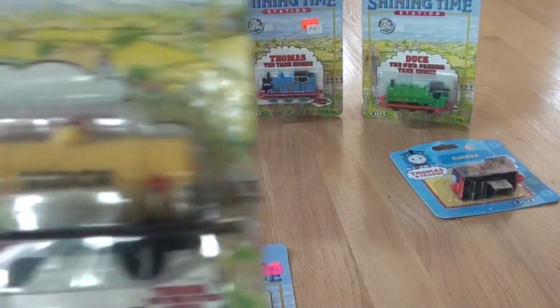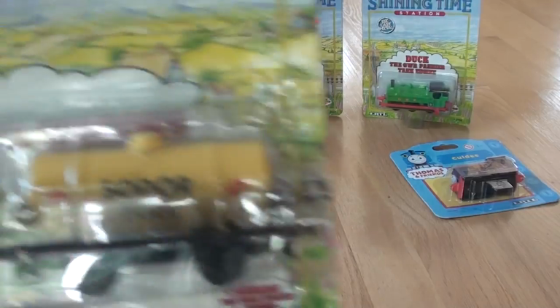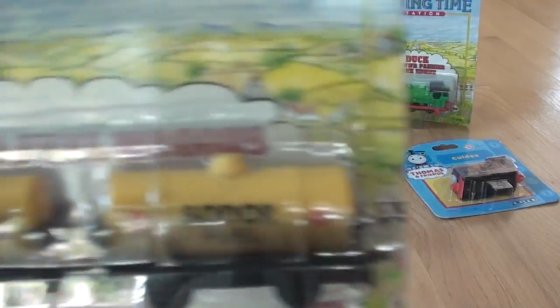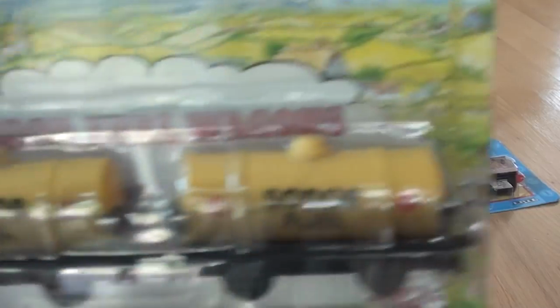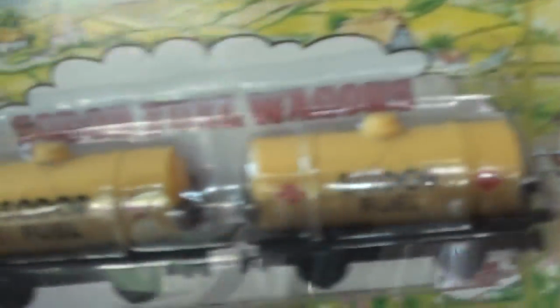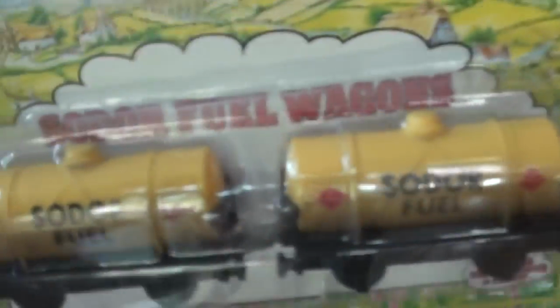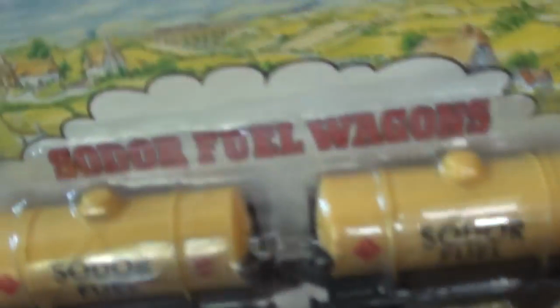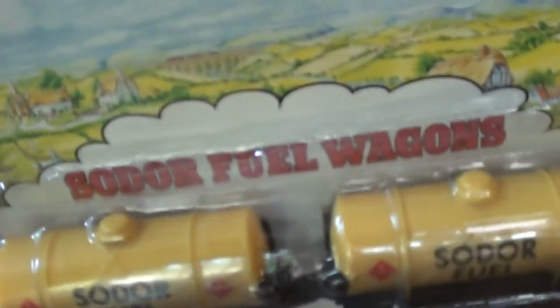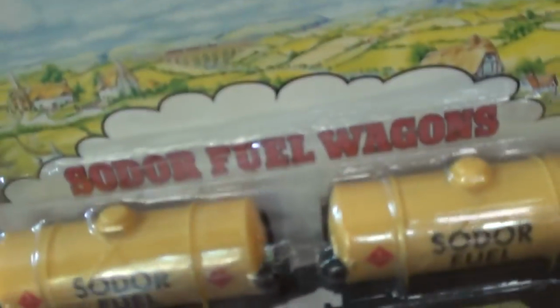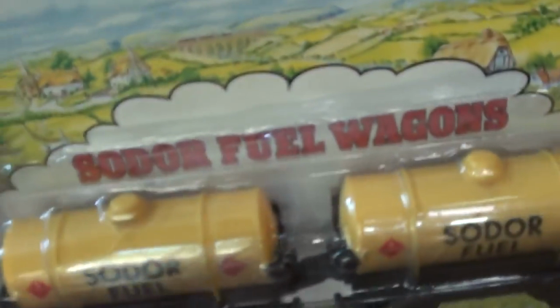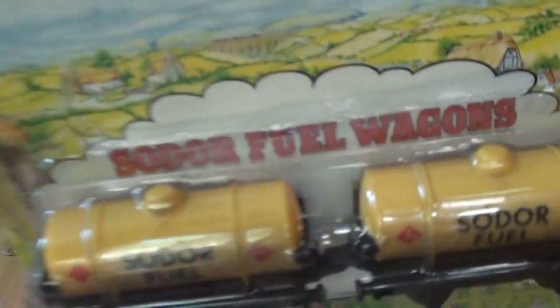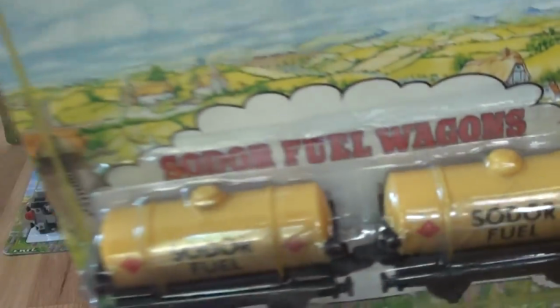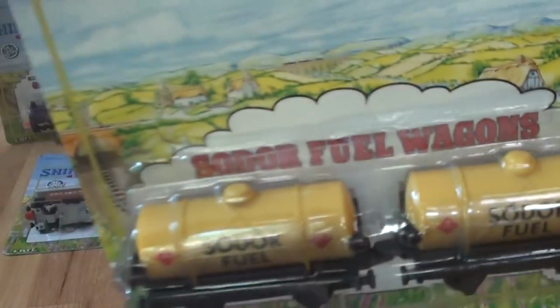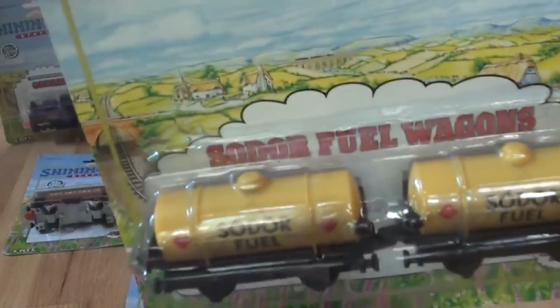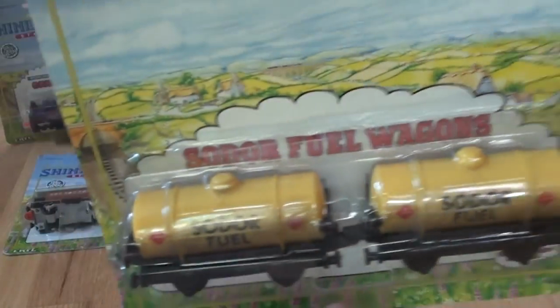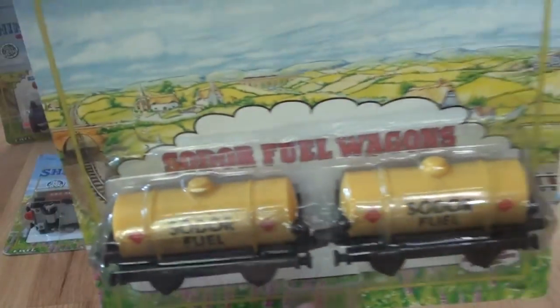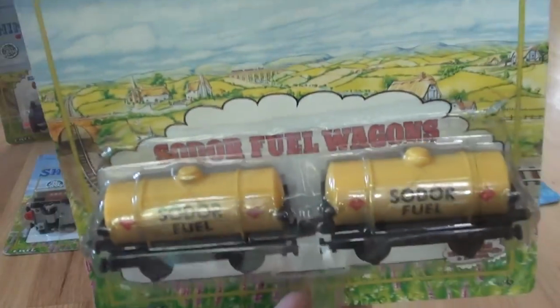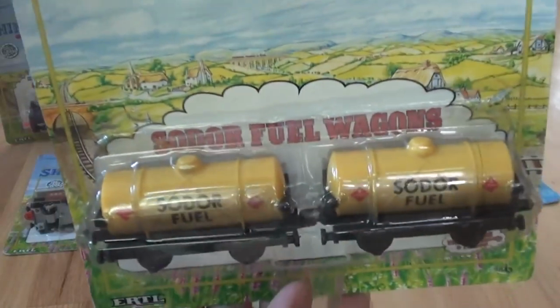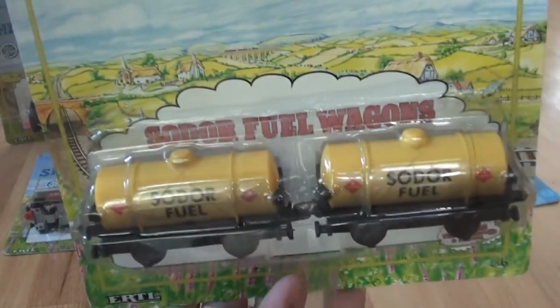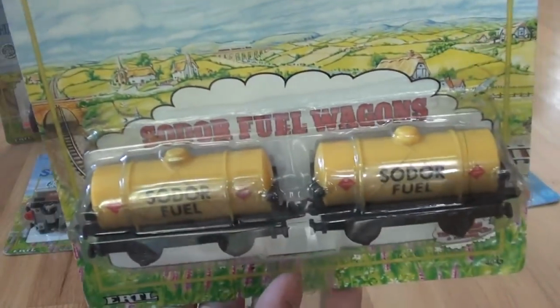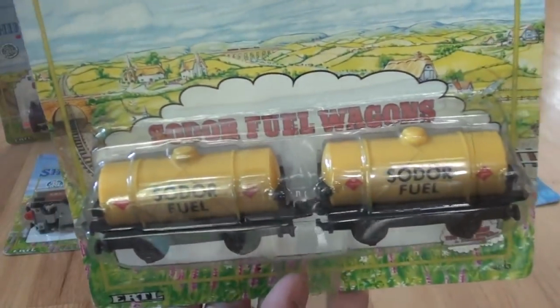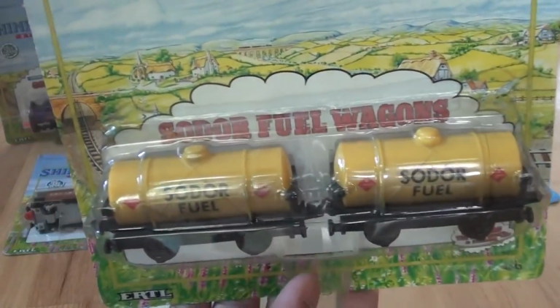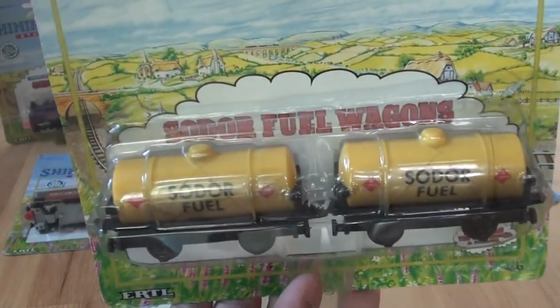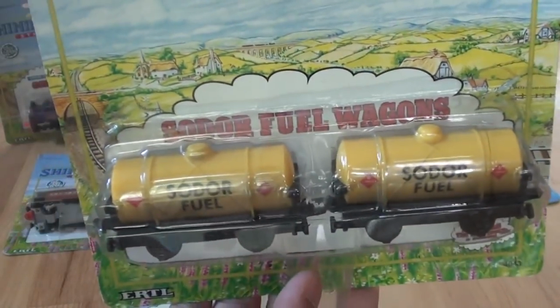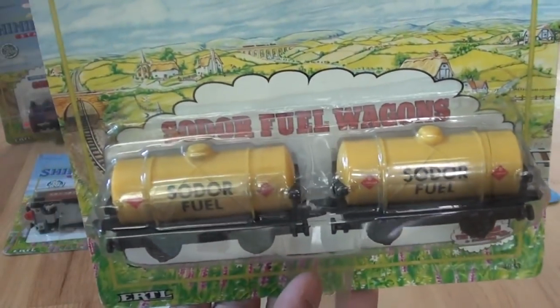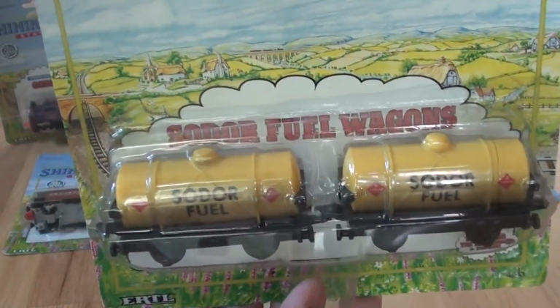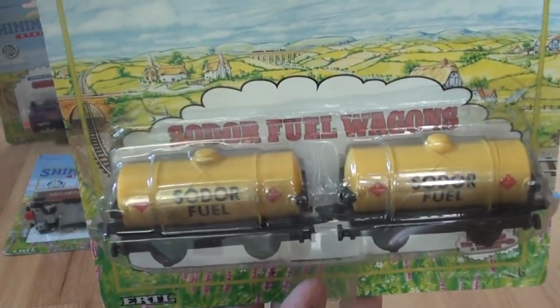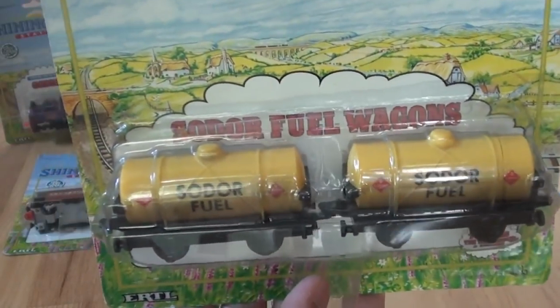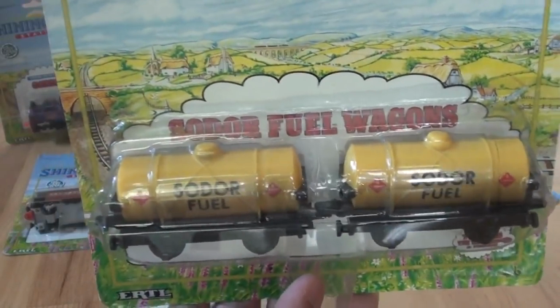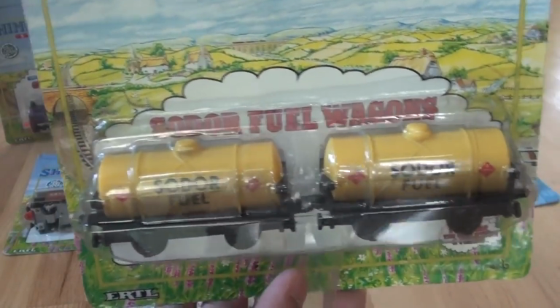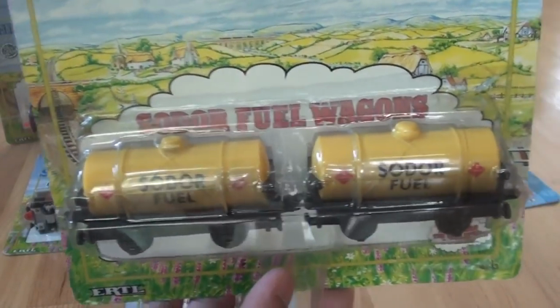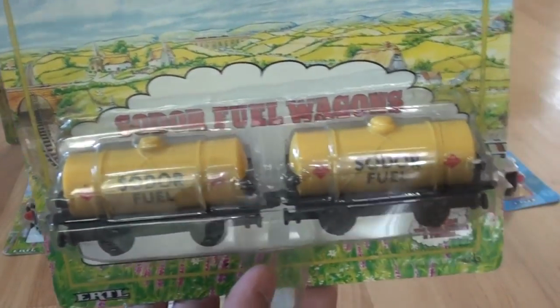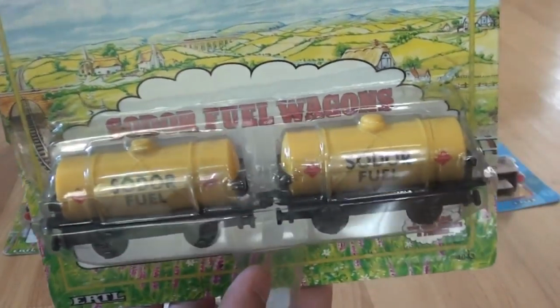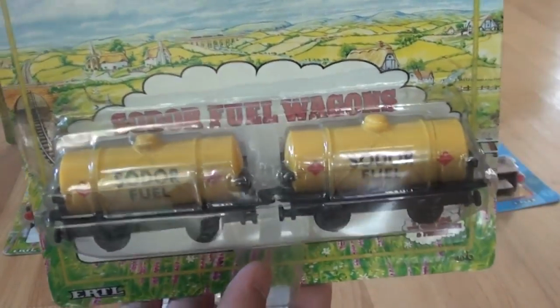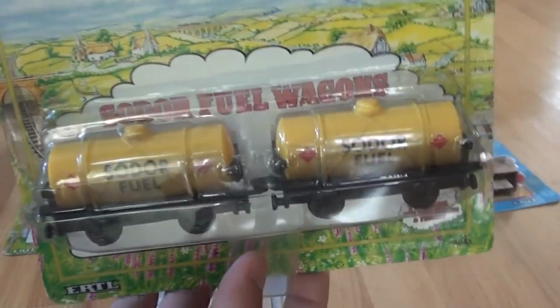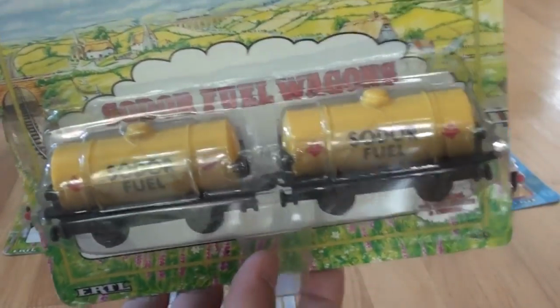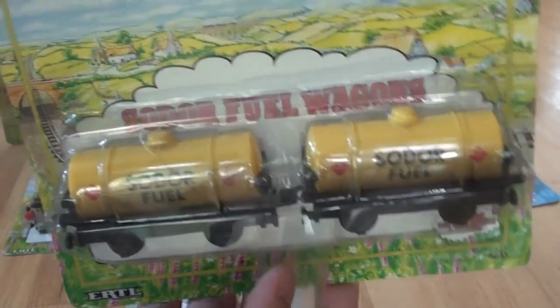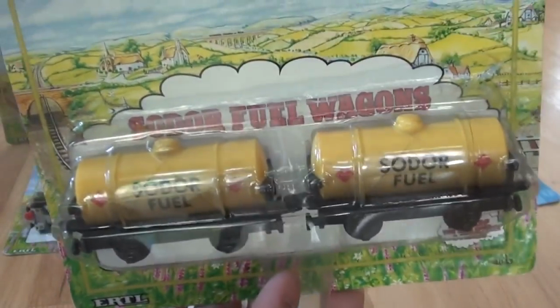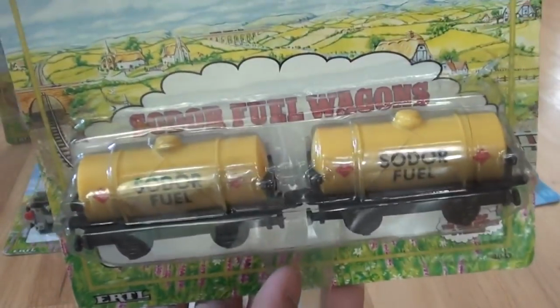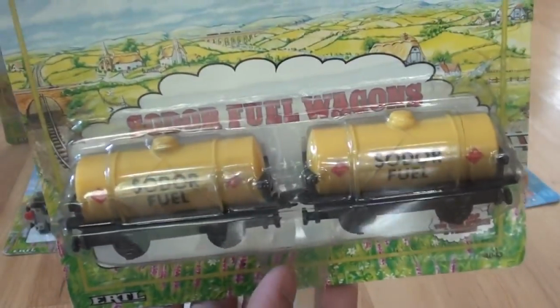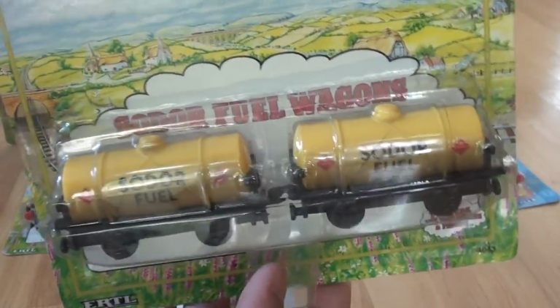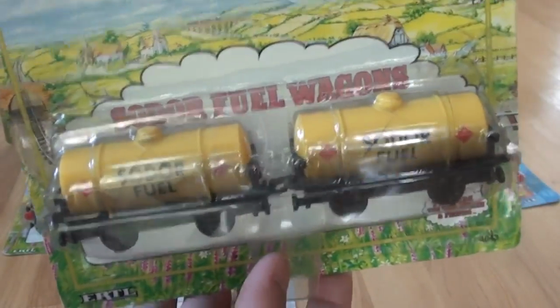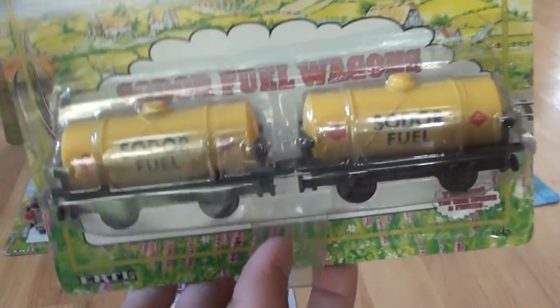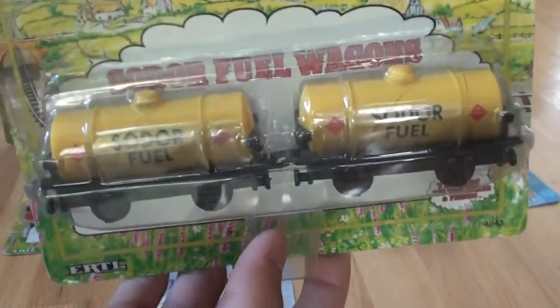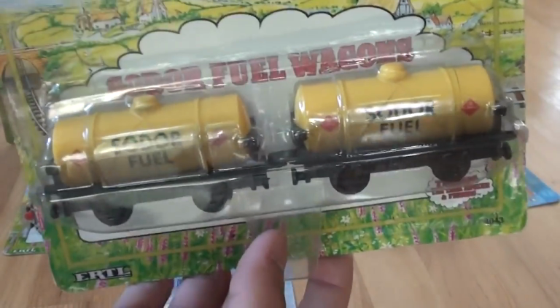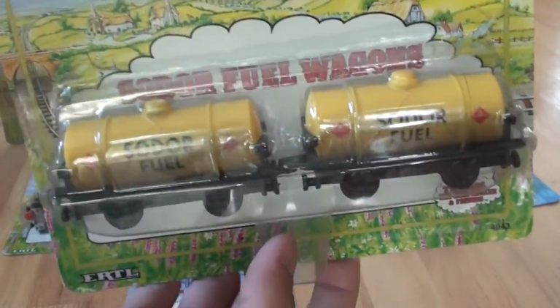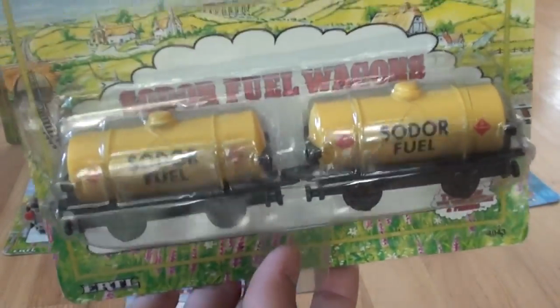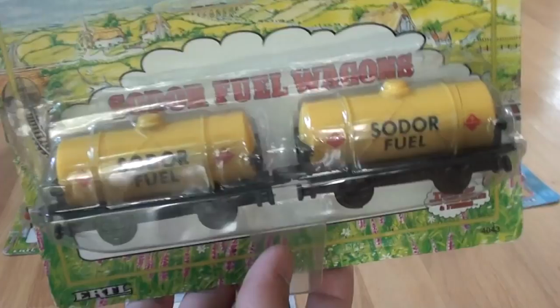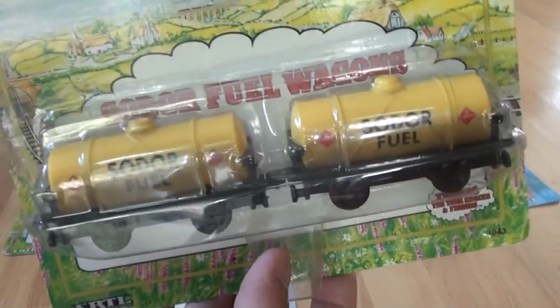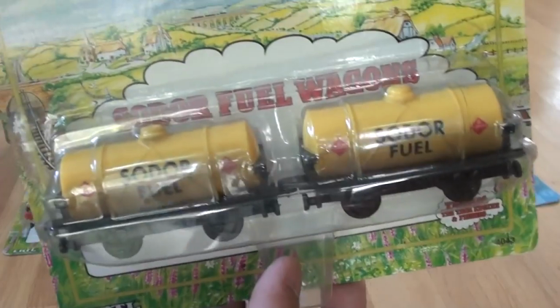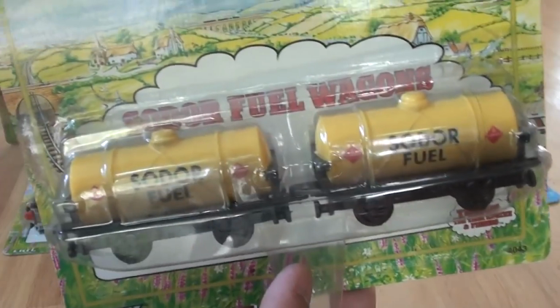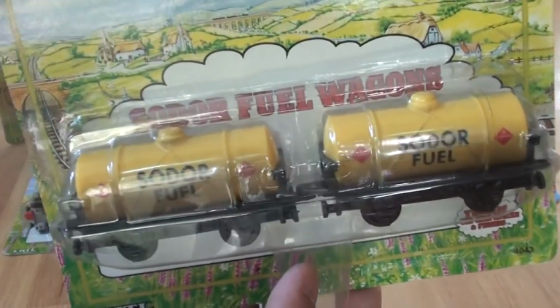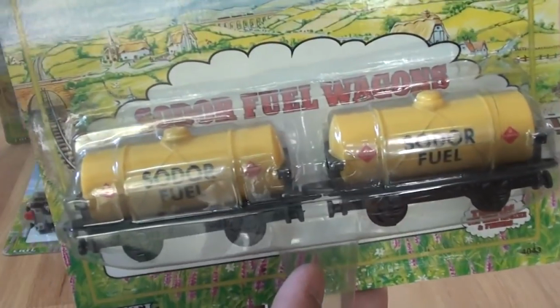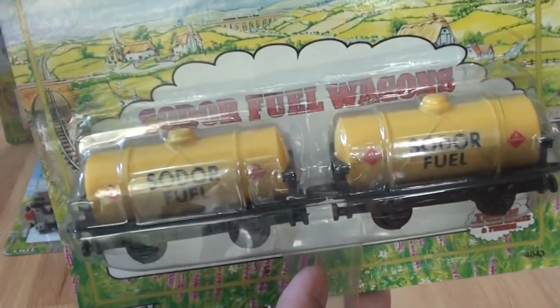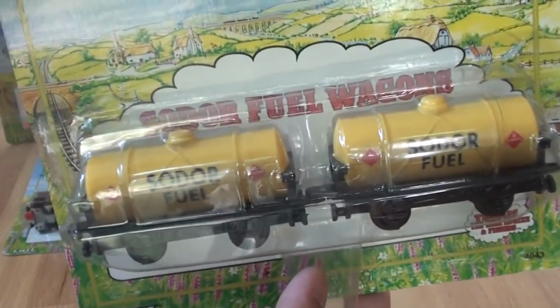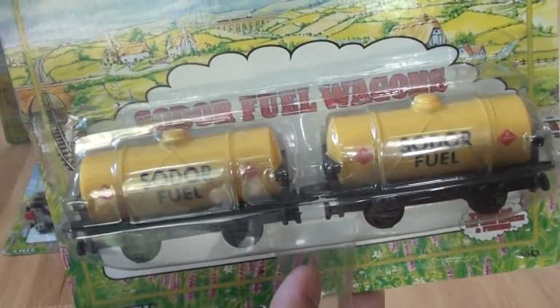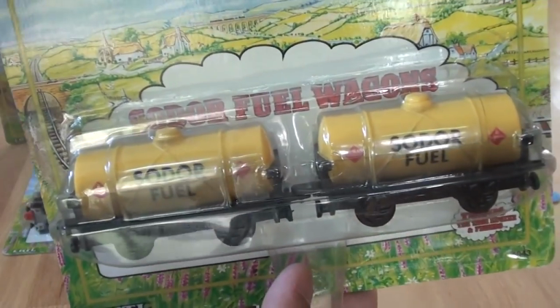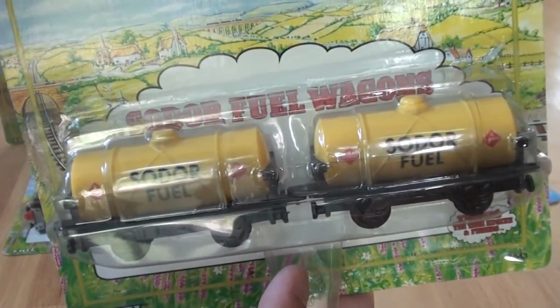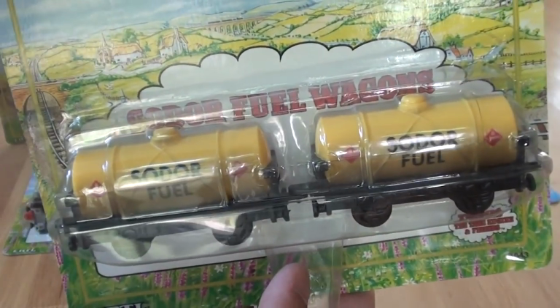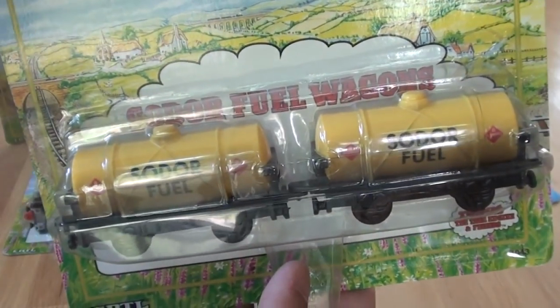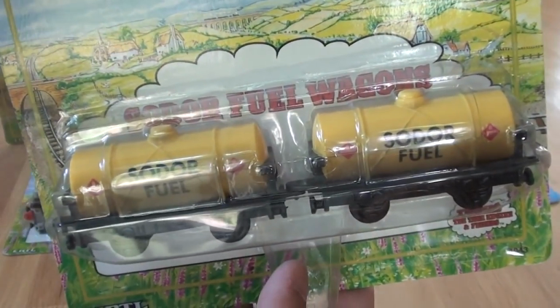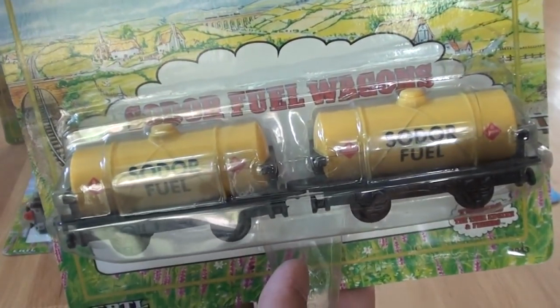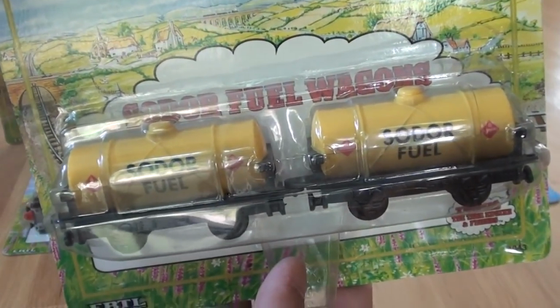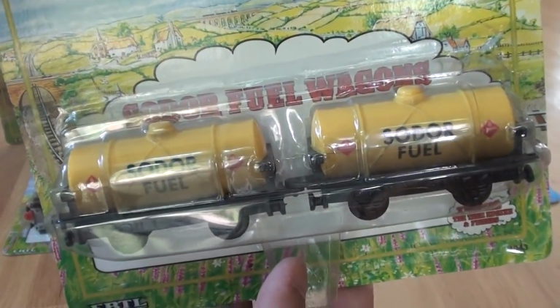The Sodor Fuel Wagons, also known as the Sodor Fuel Tankers in the Wooden Railway Series.